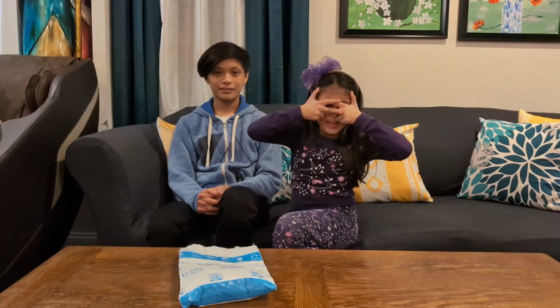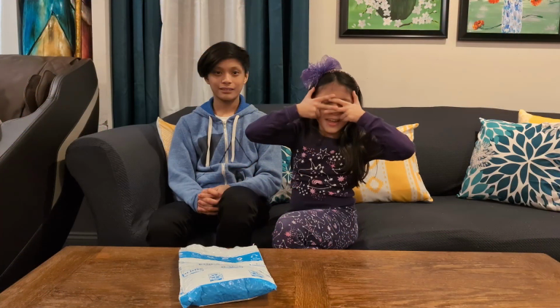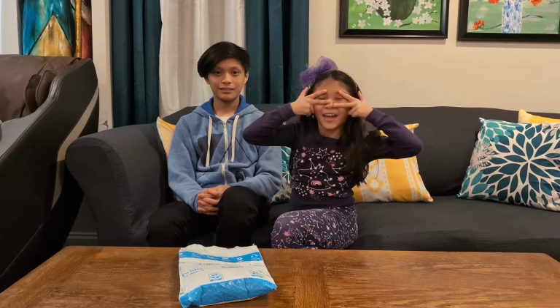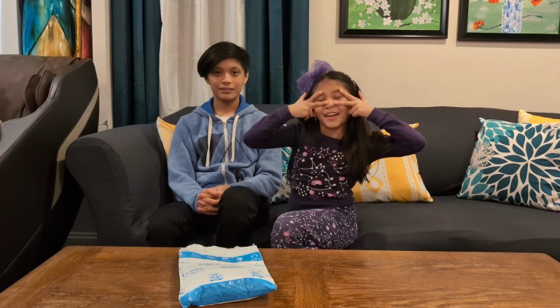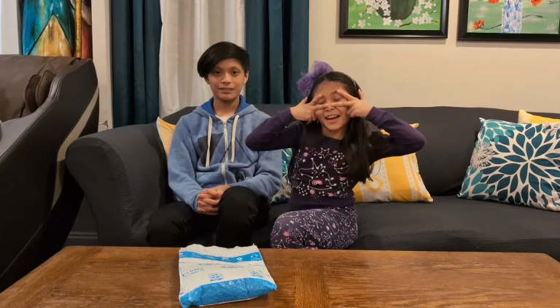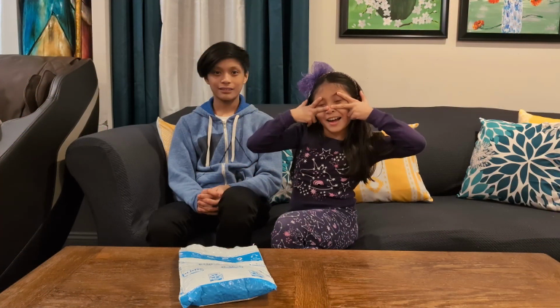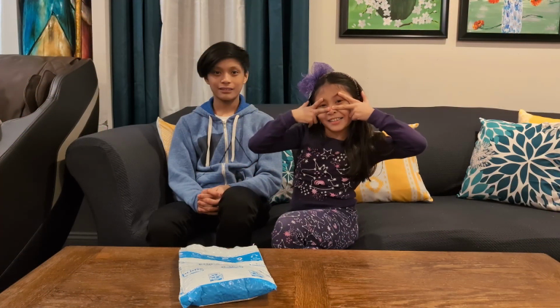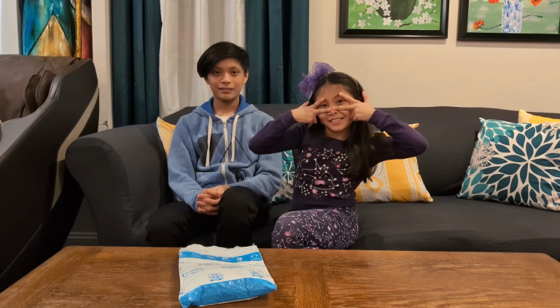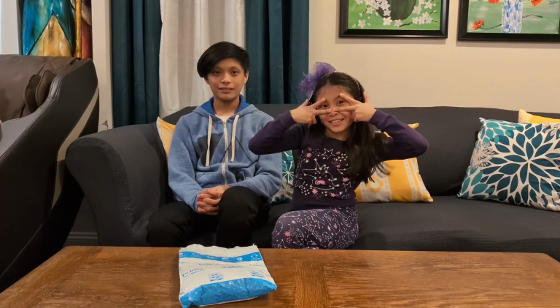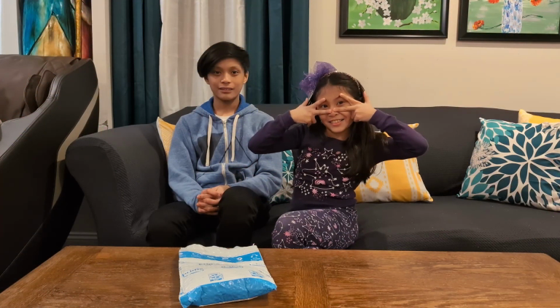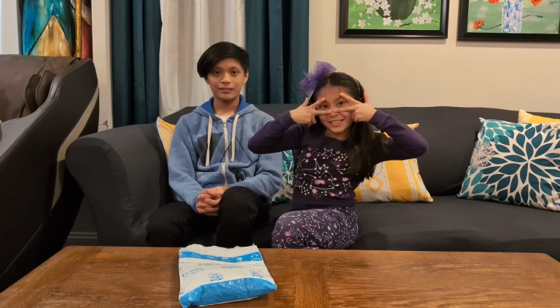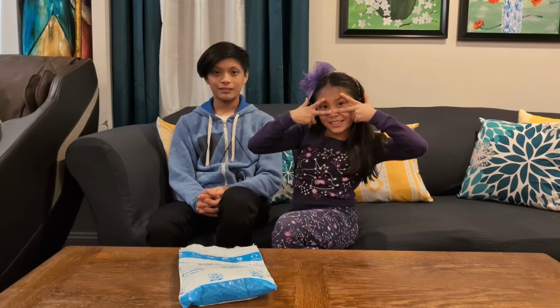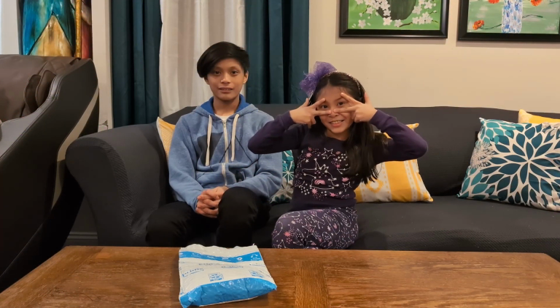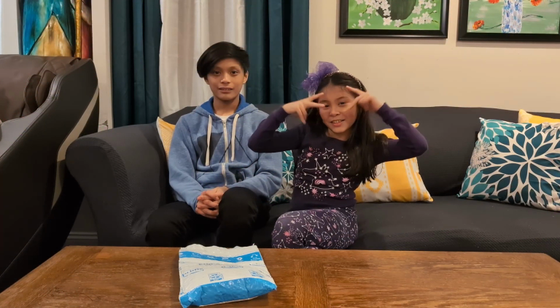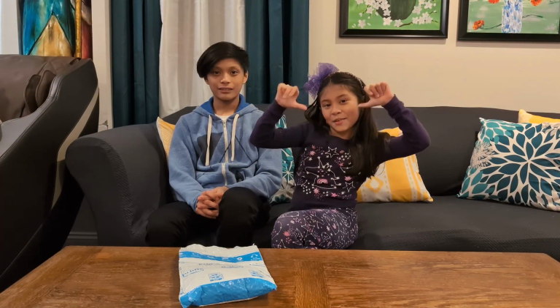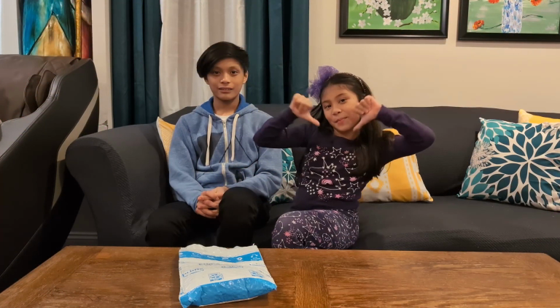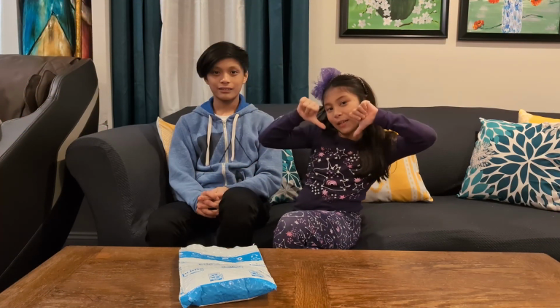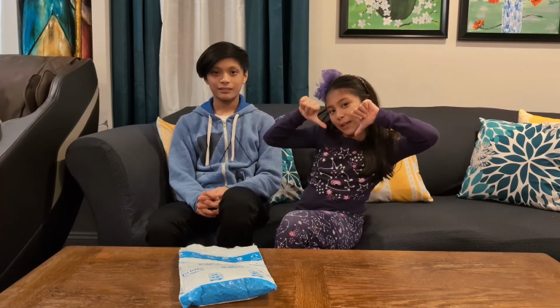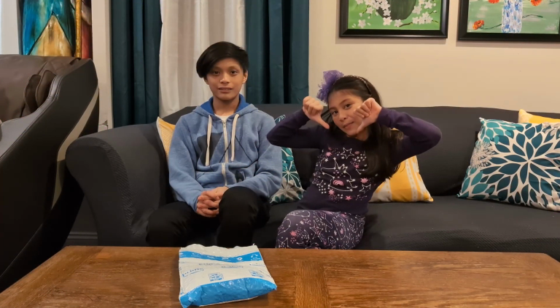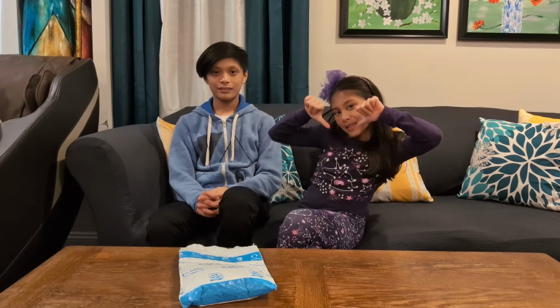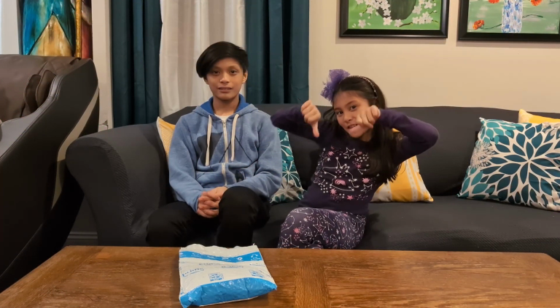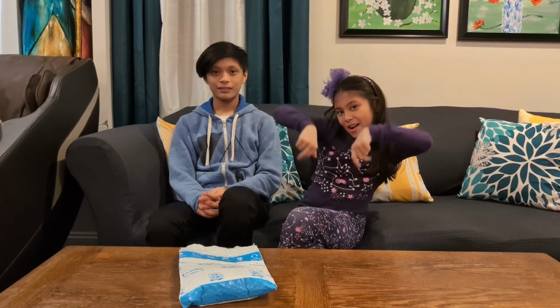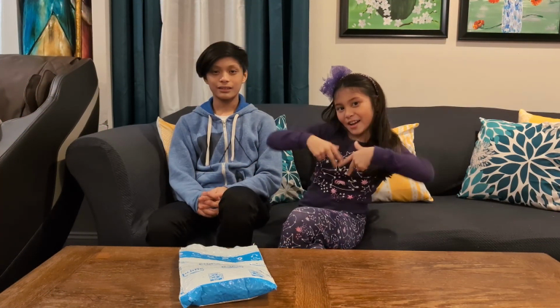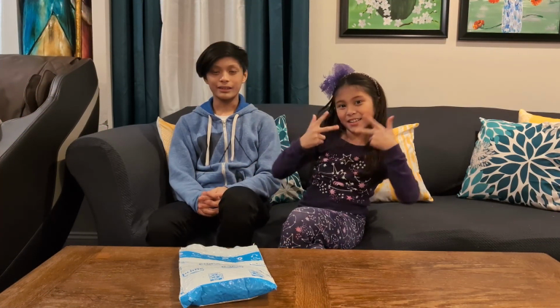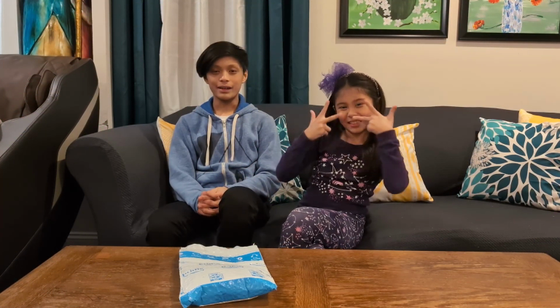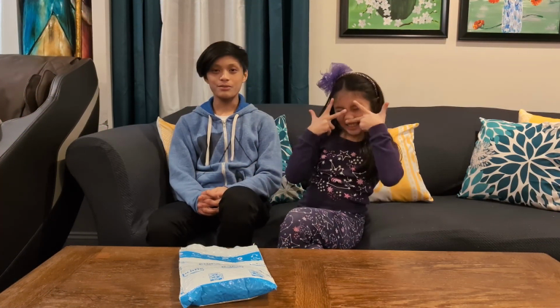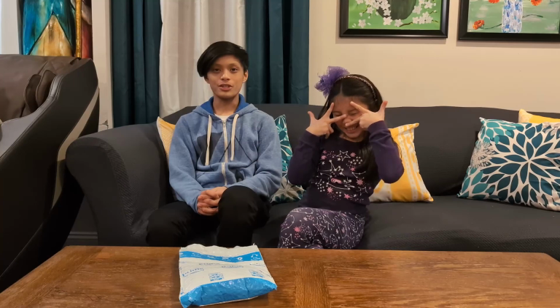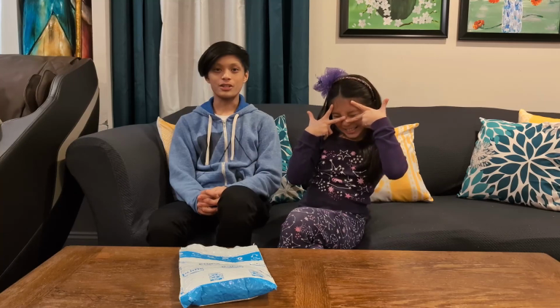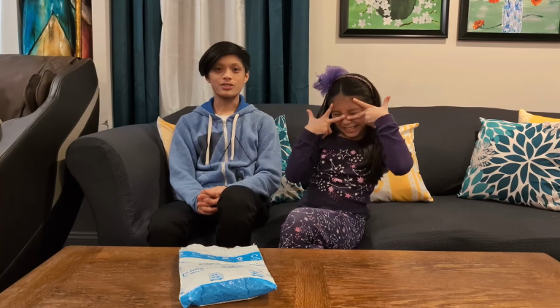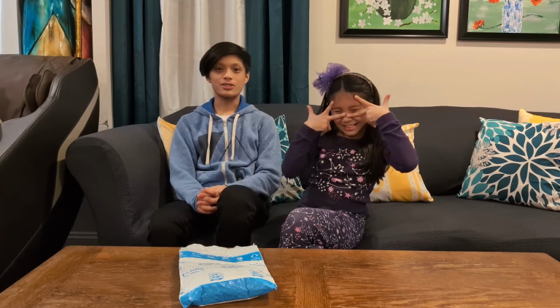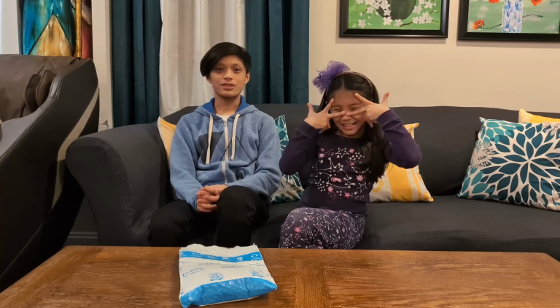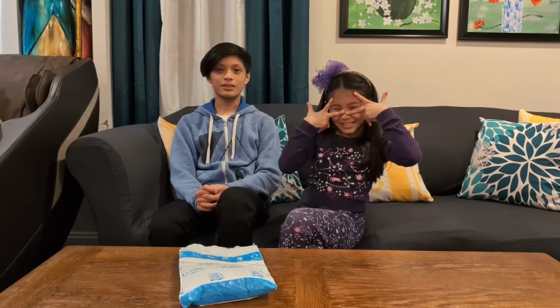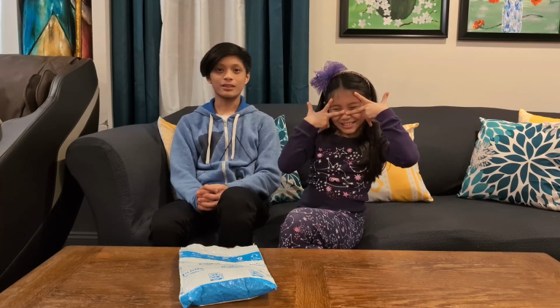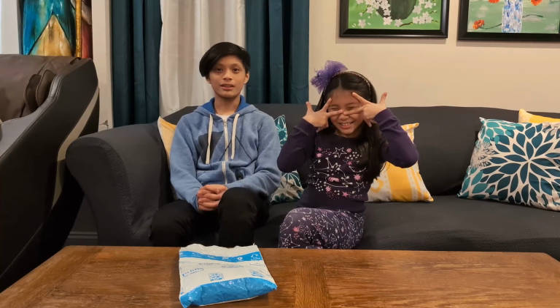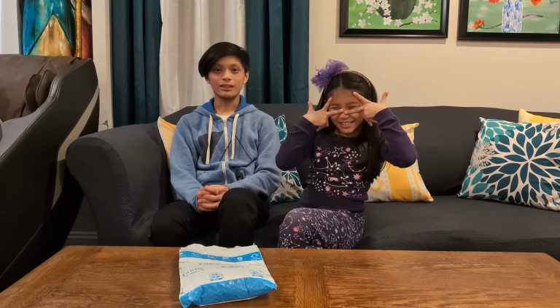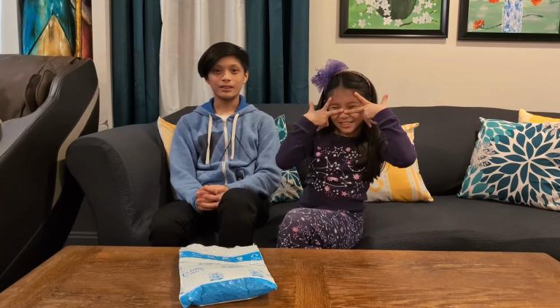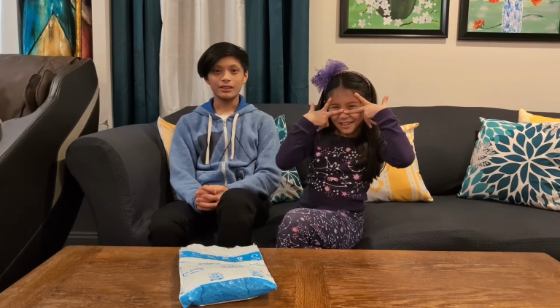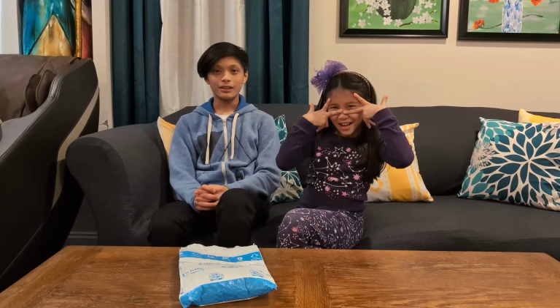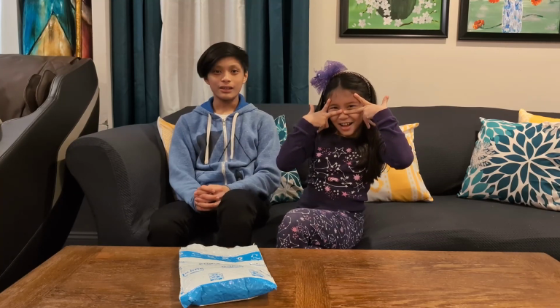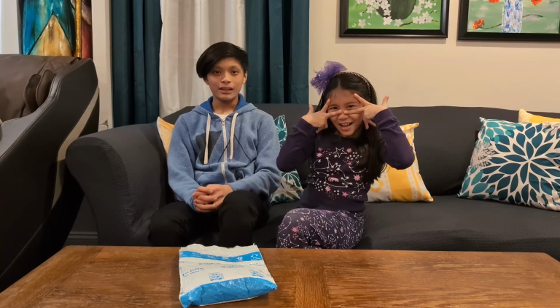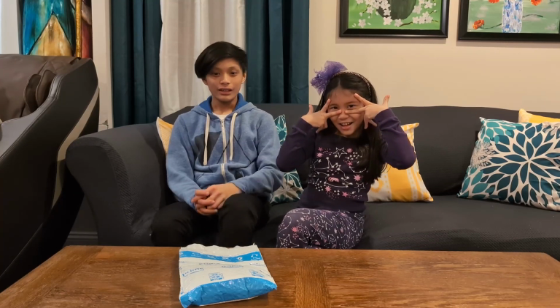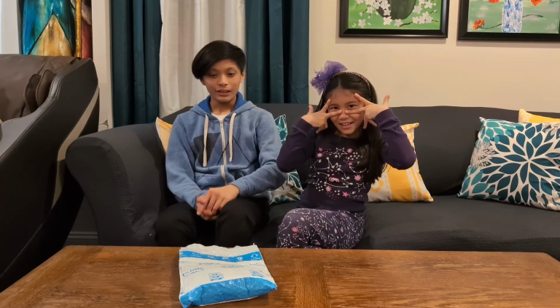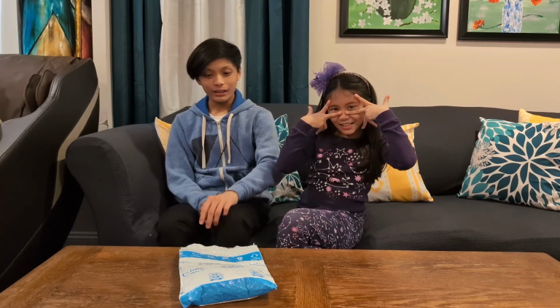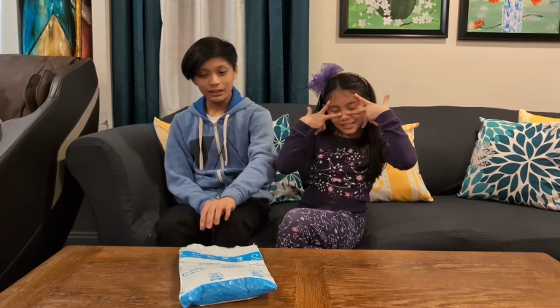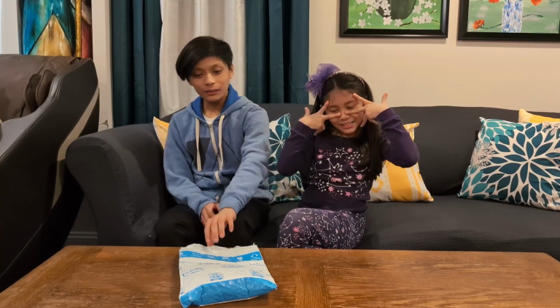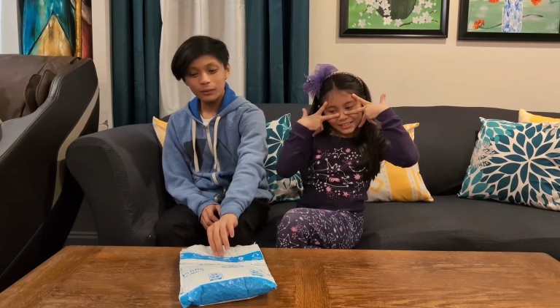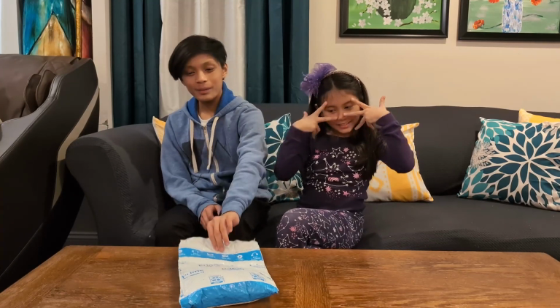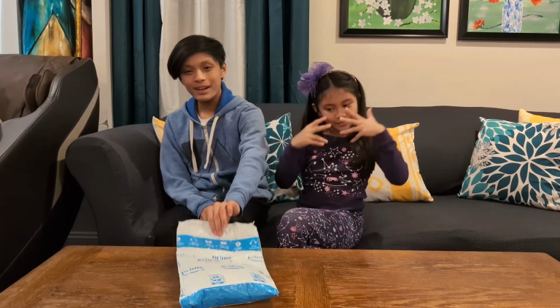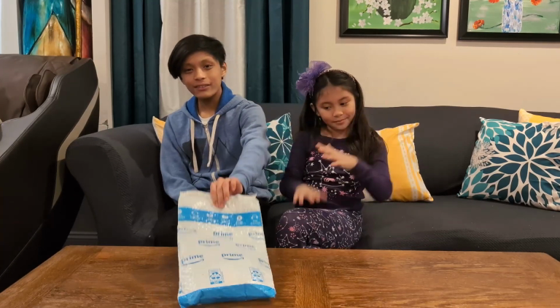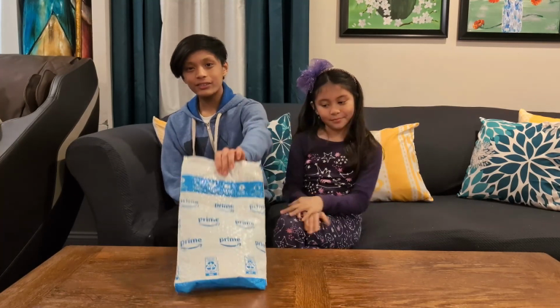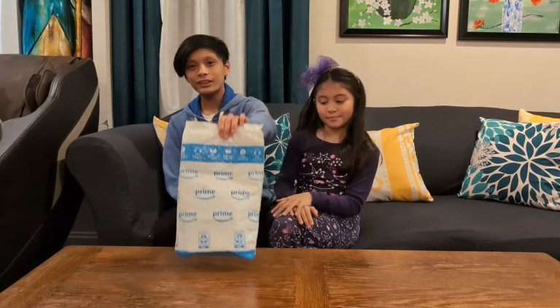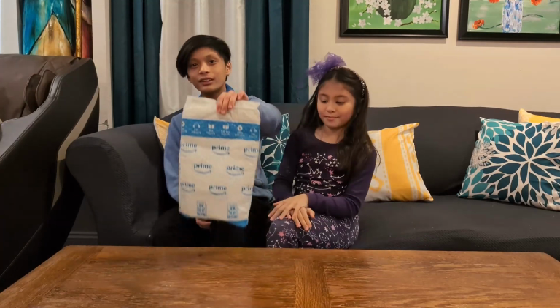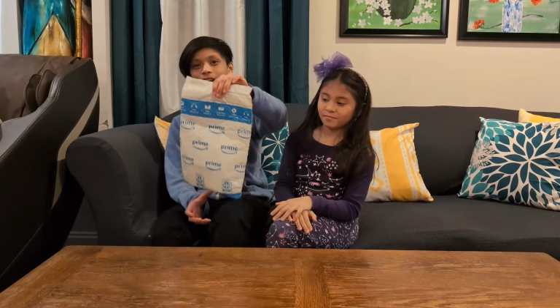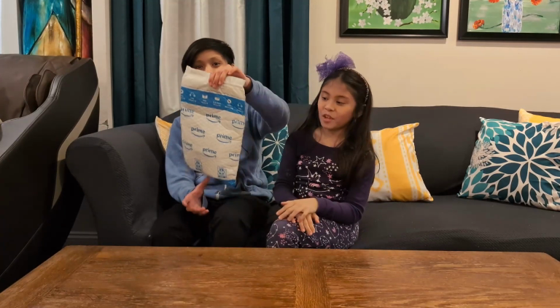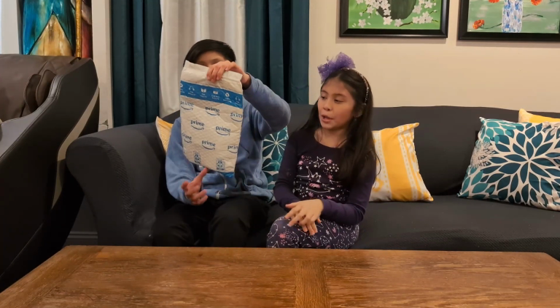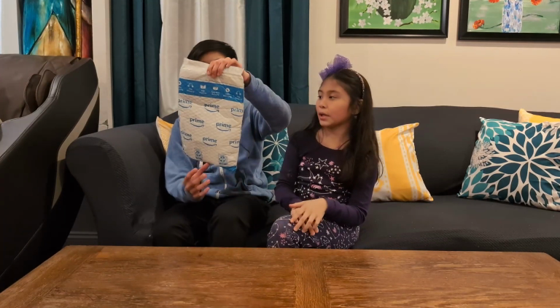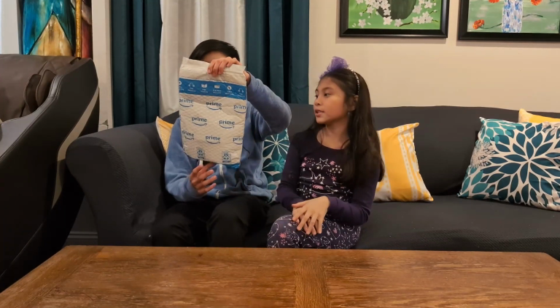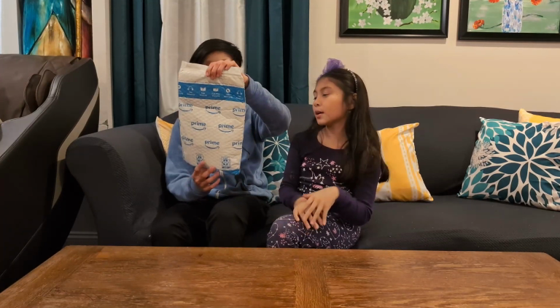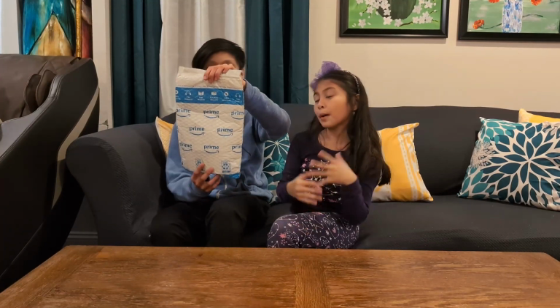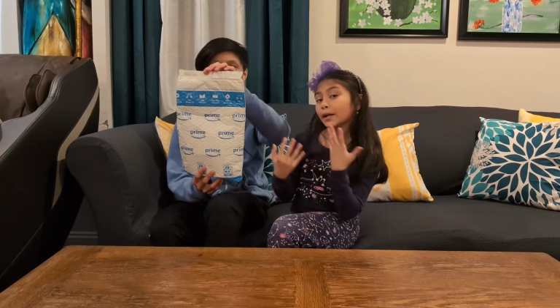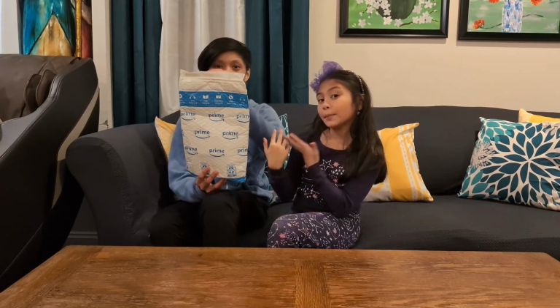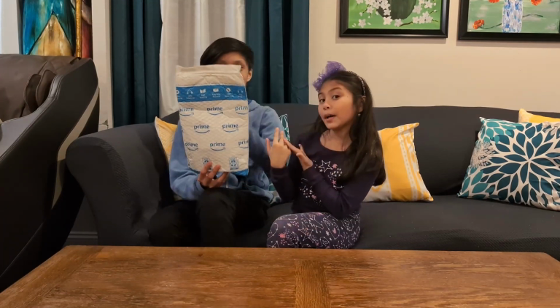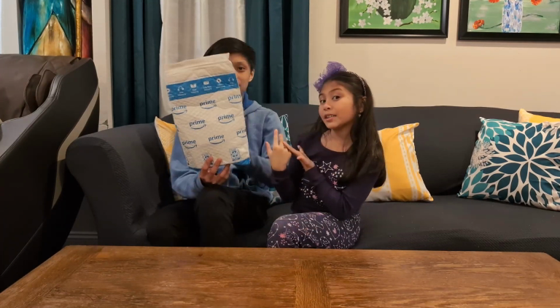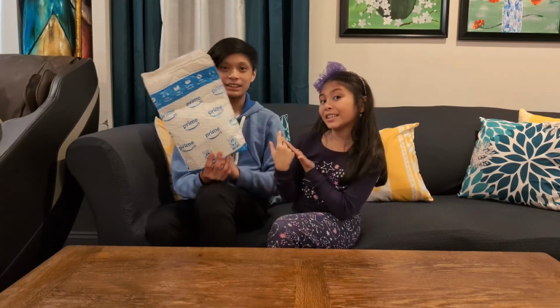Hey guys, welcome to our channel. My name is Sarah, I'm Josh, and Sarah, and we're back for another Amazon Prime unboxing.